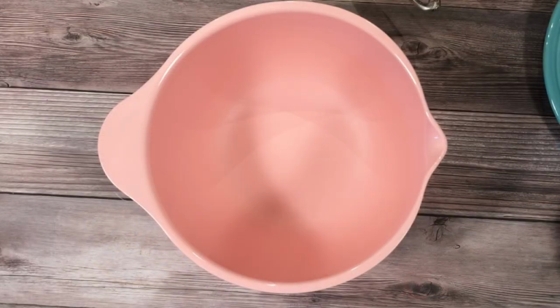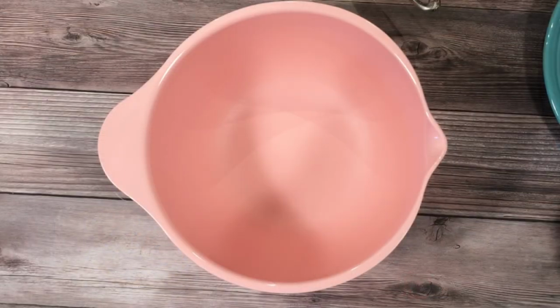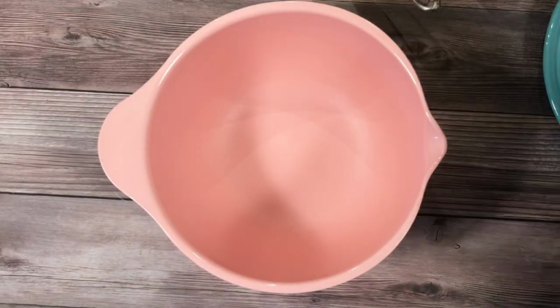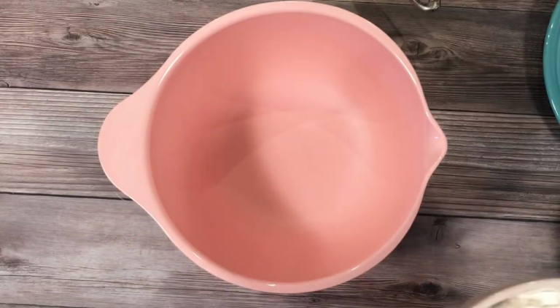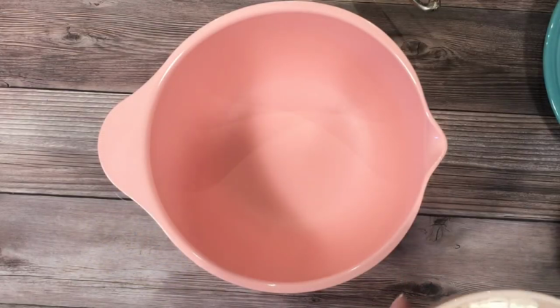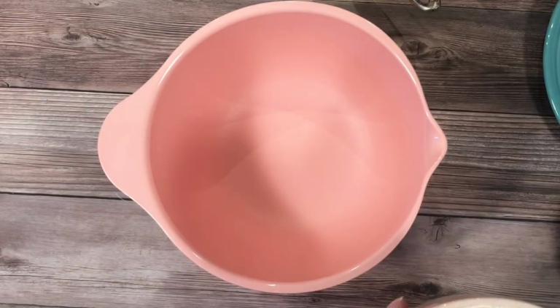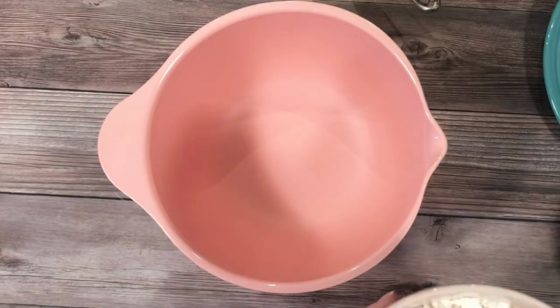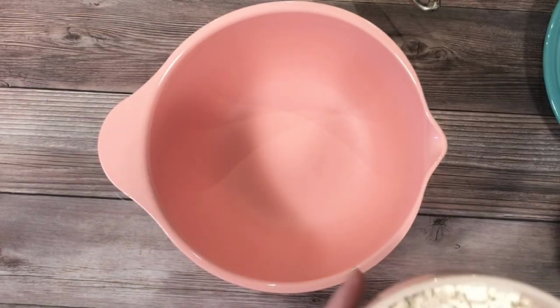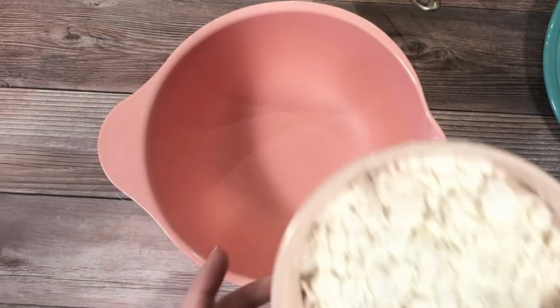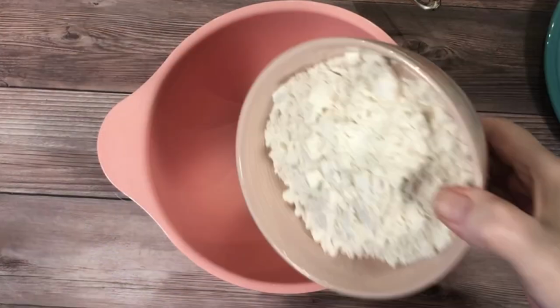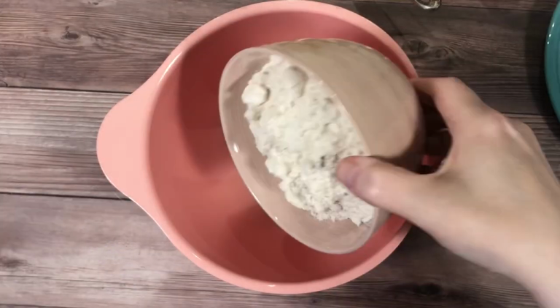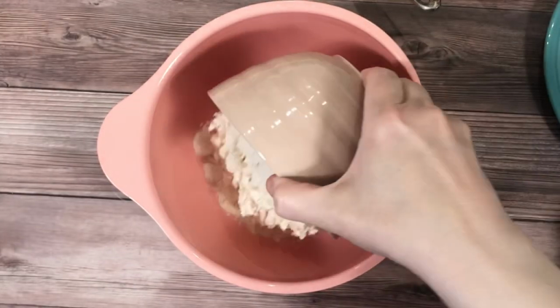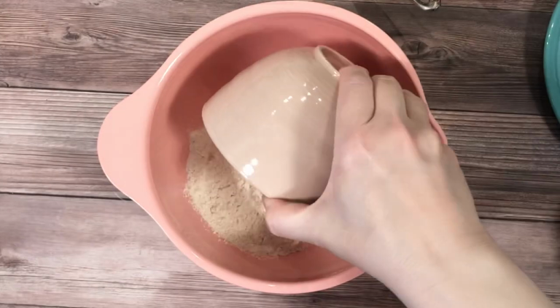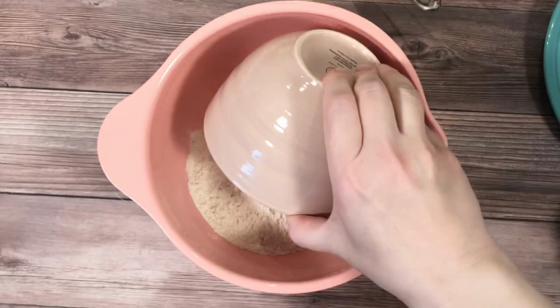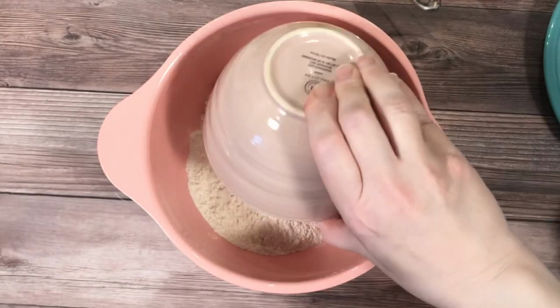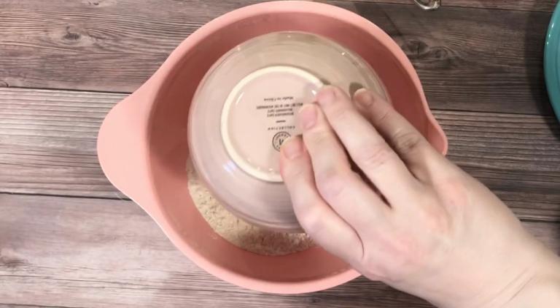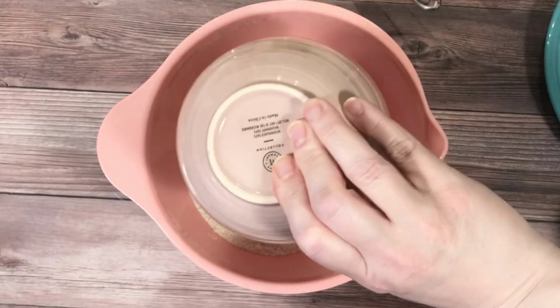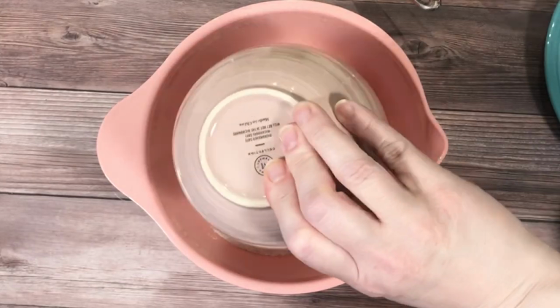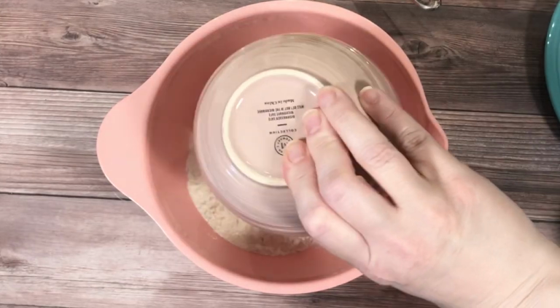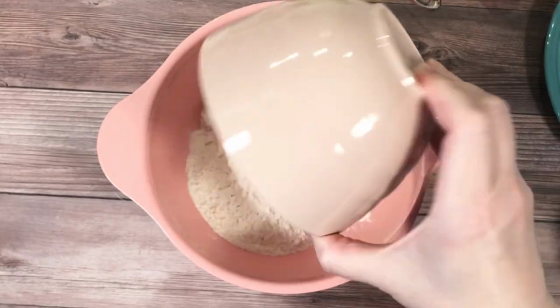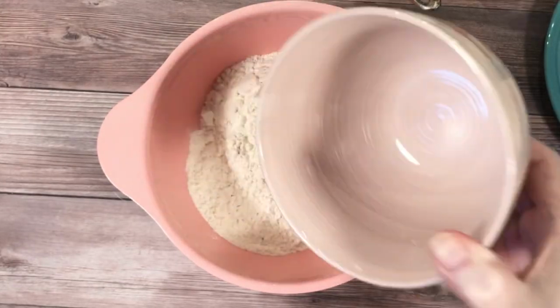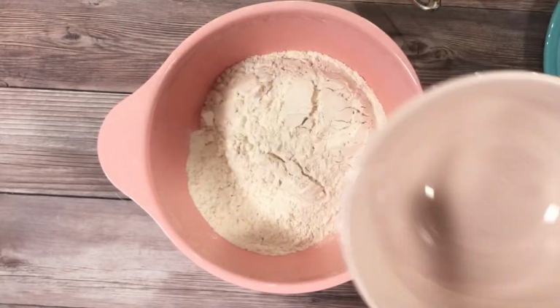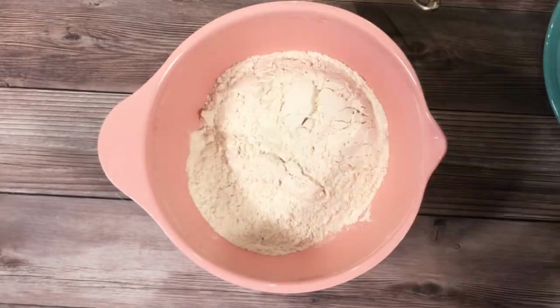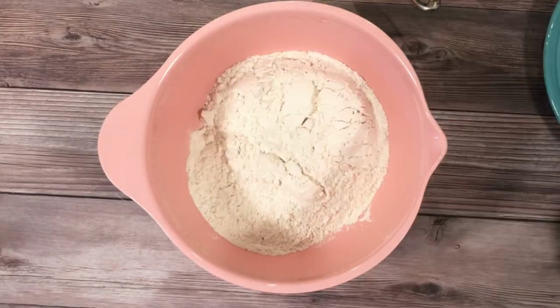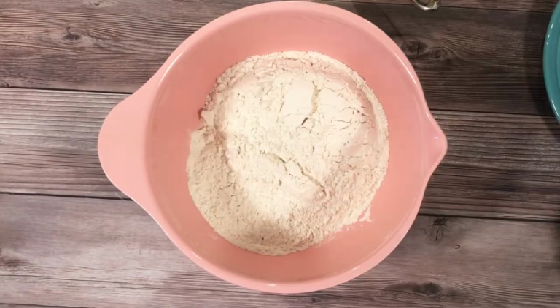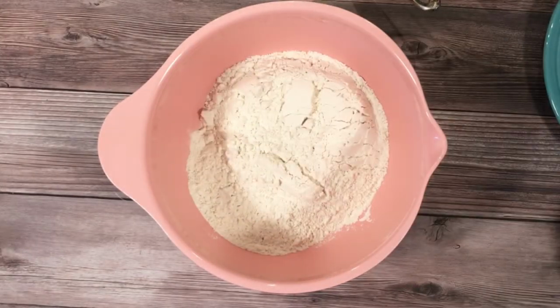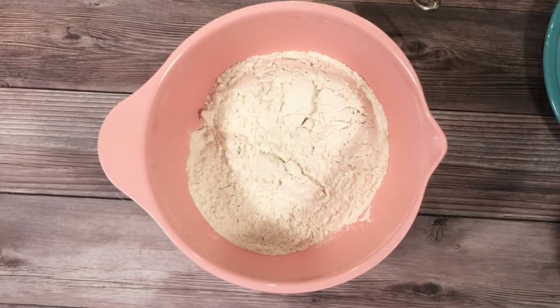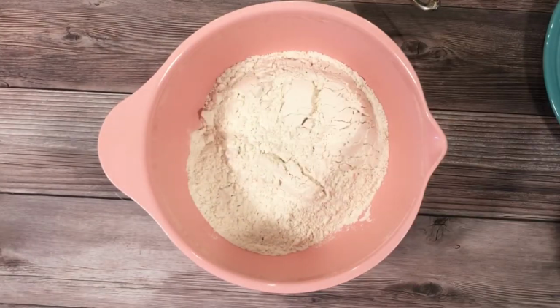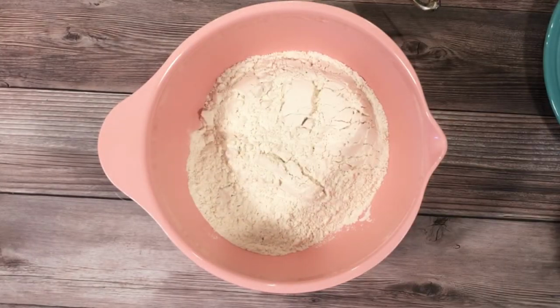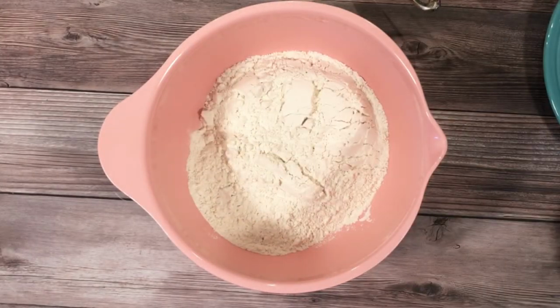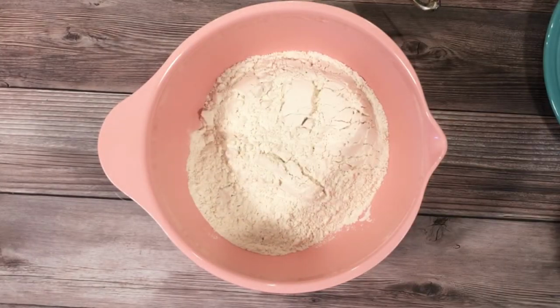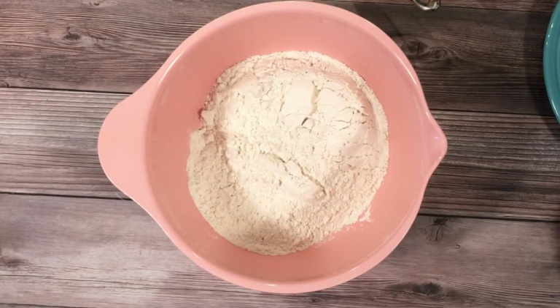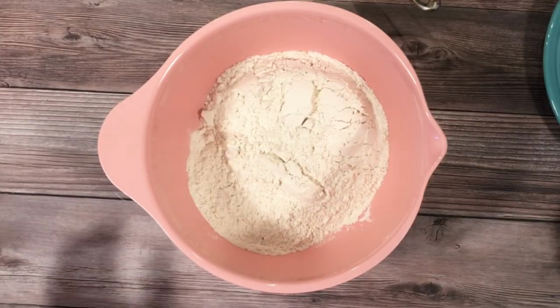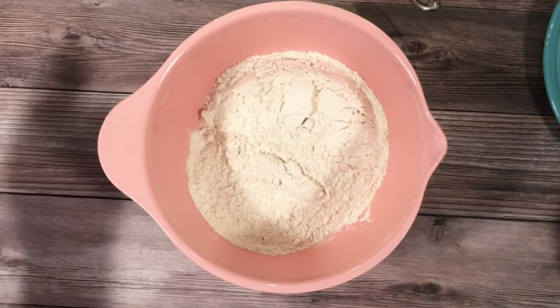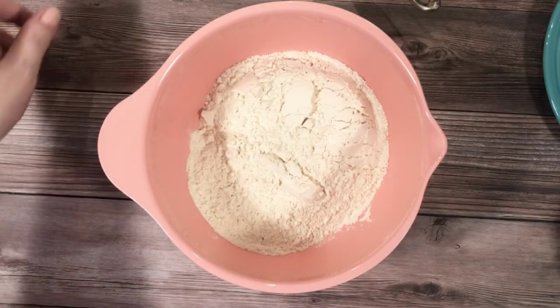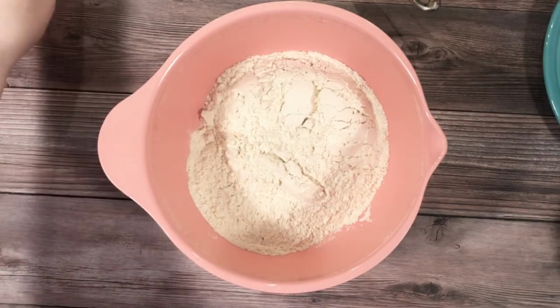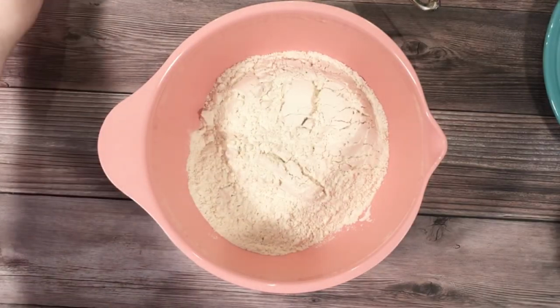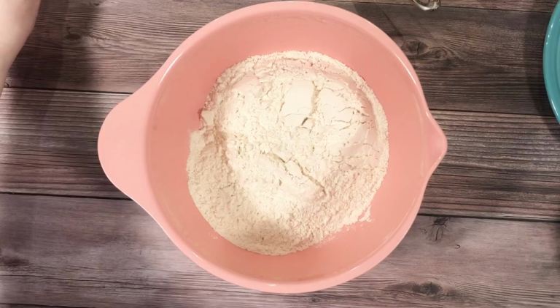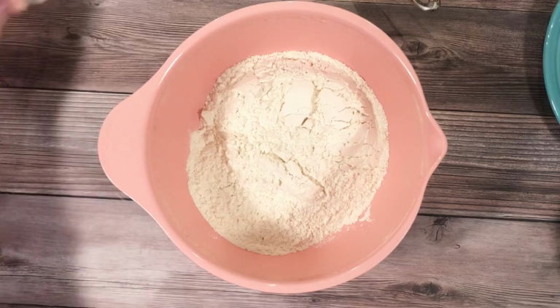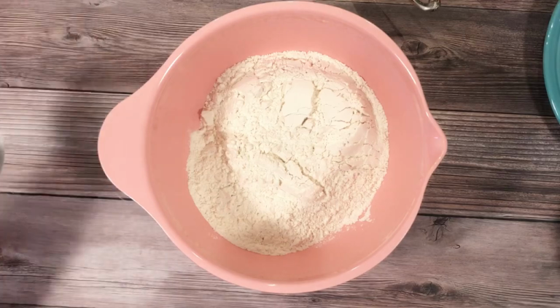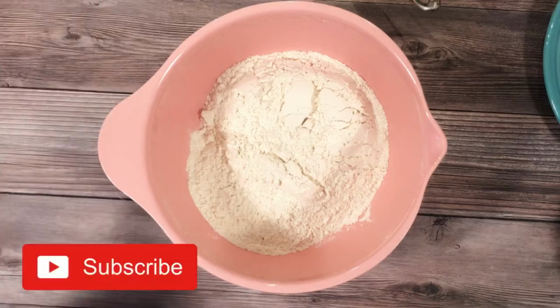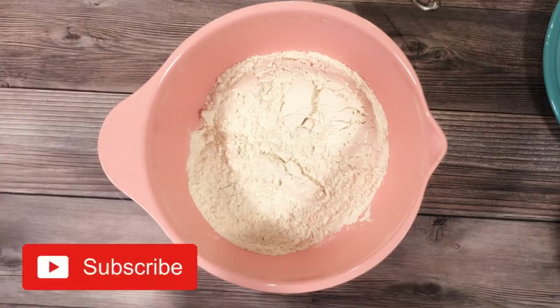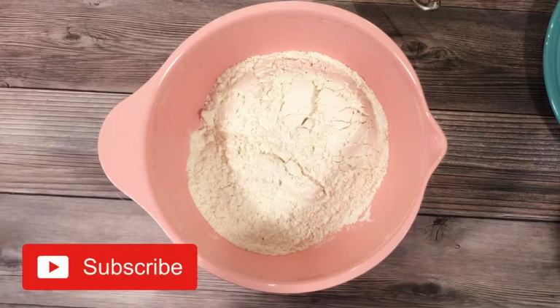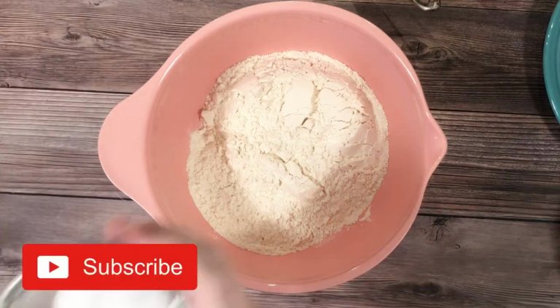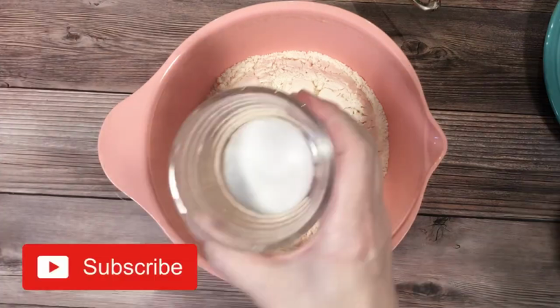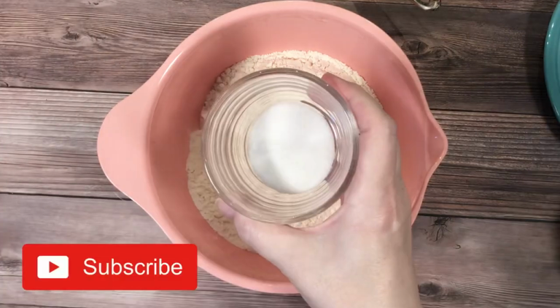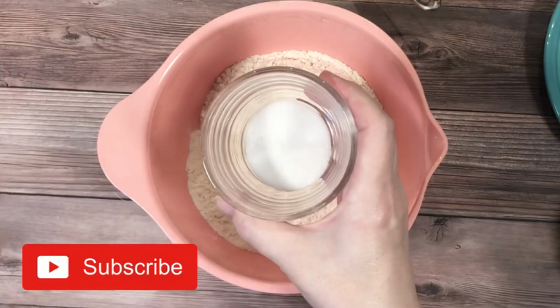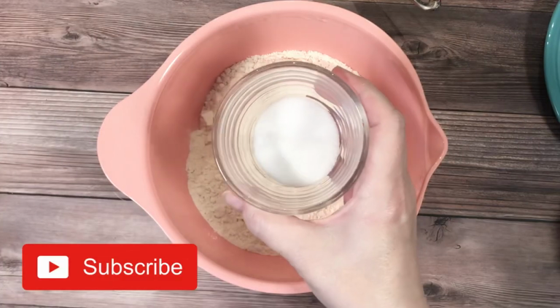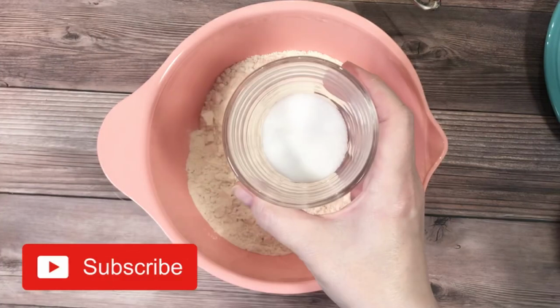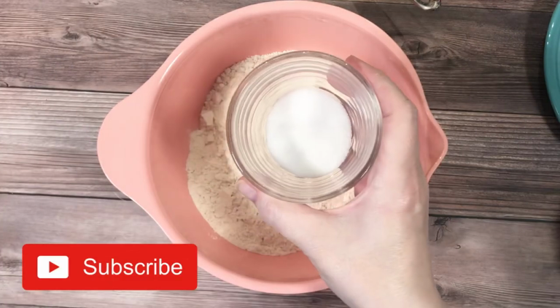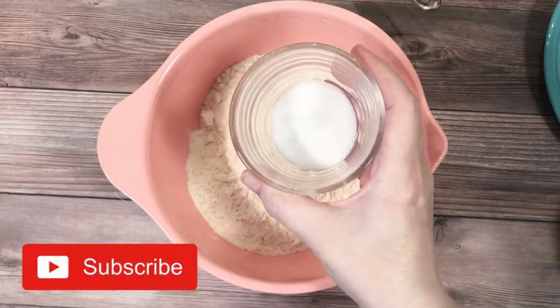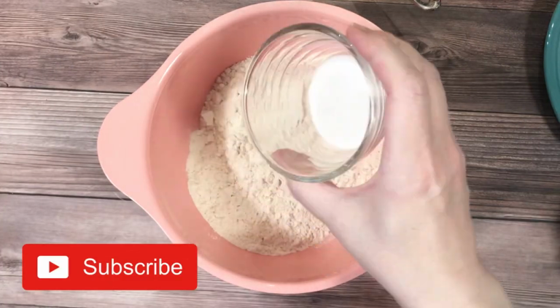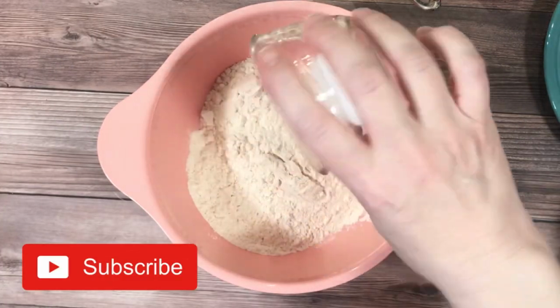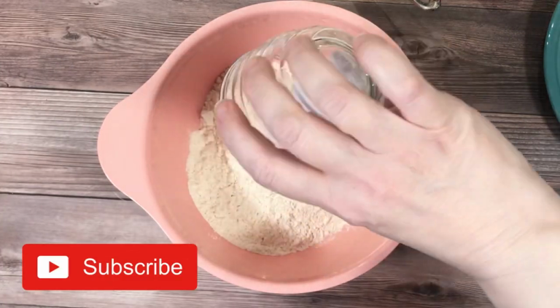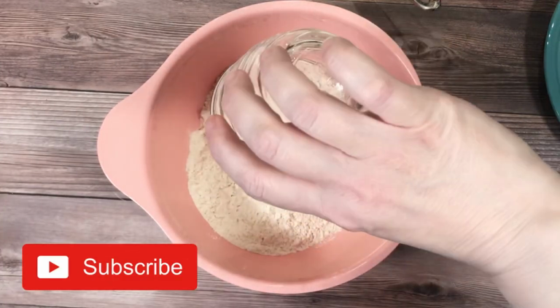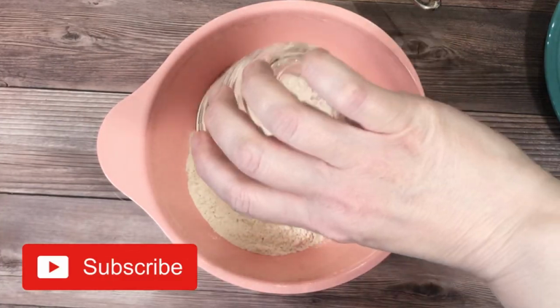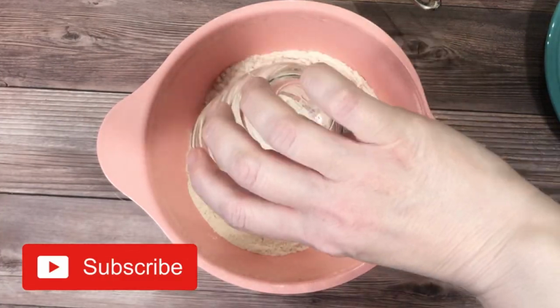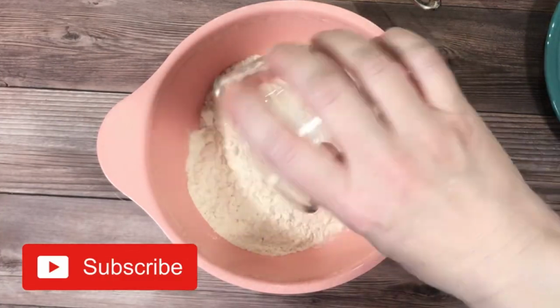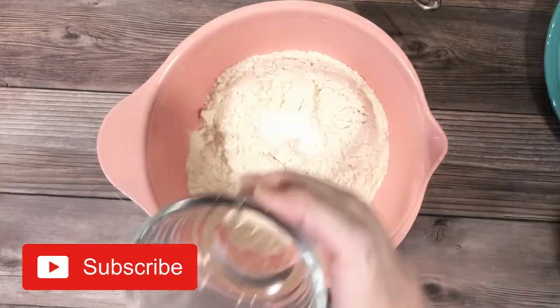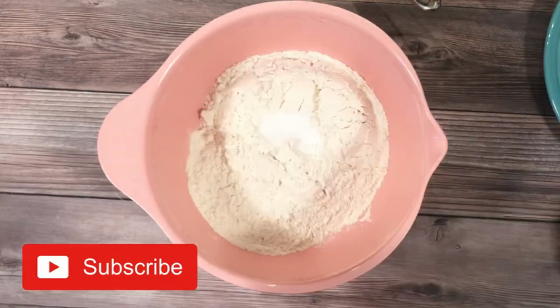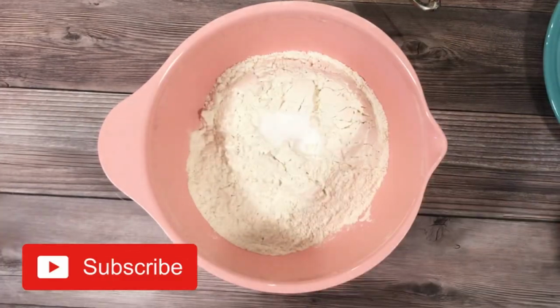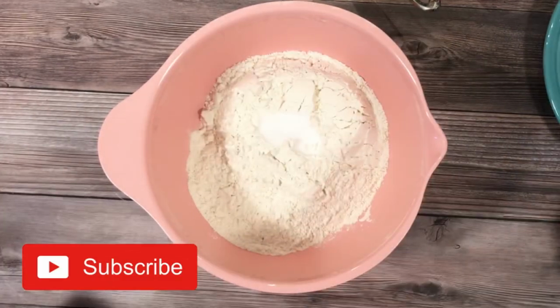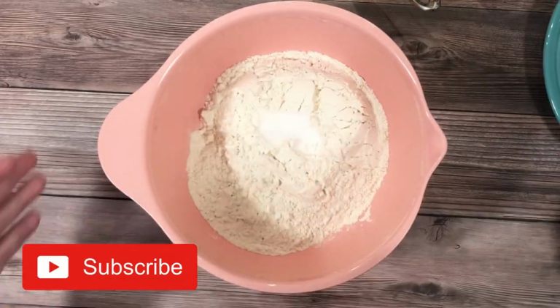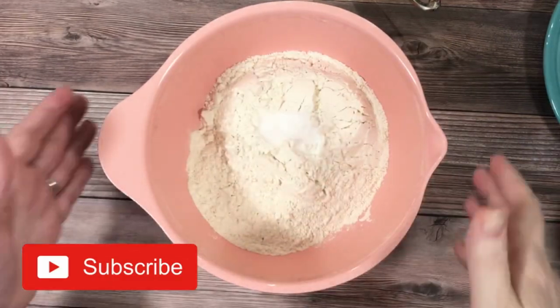In a mixing bowl, combine flour, baking soda, and salt. Then set aside.